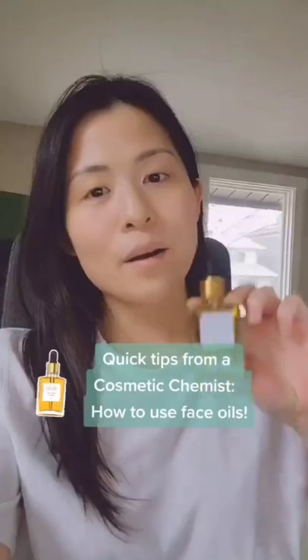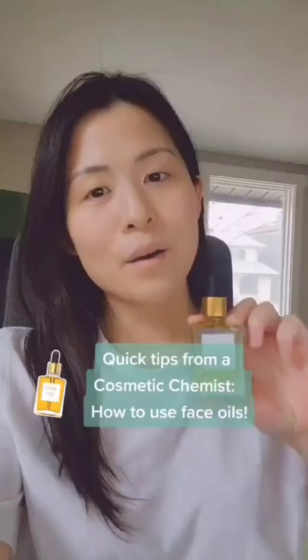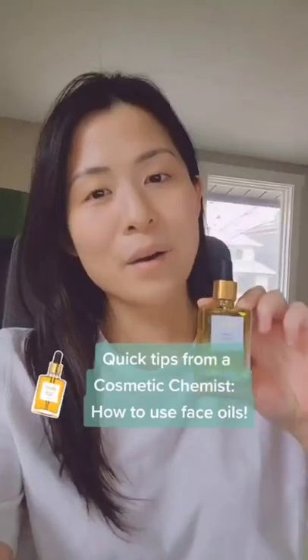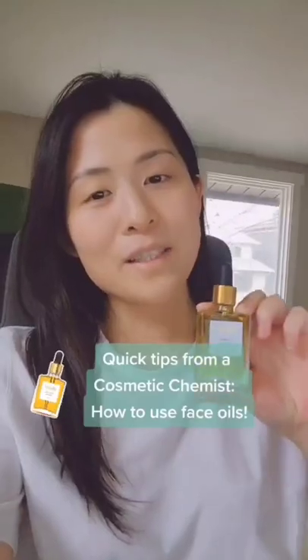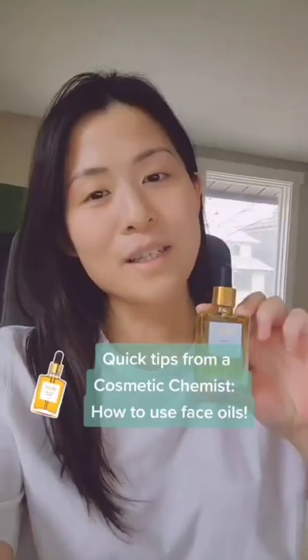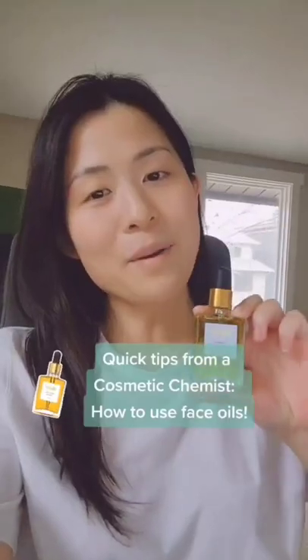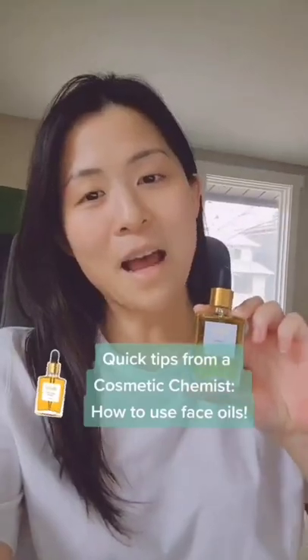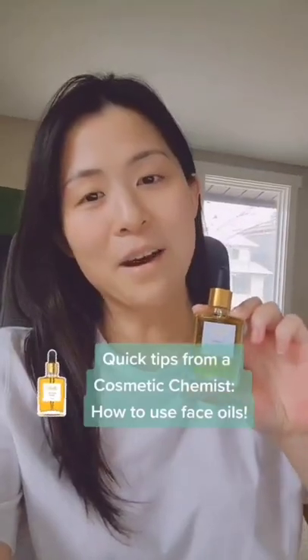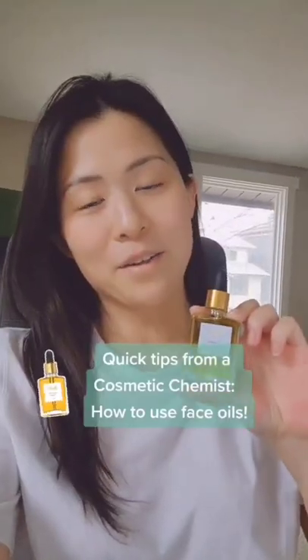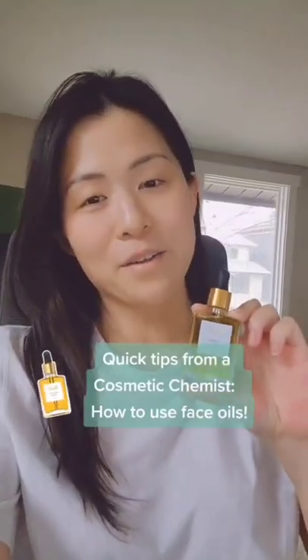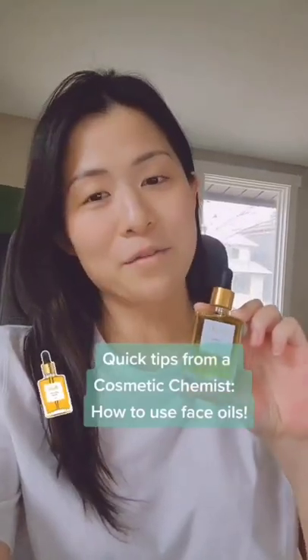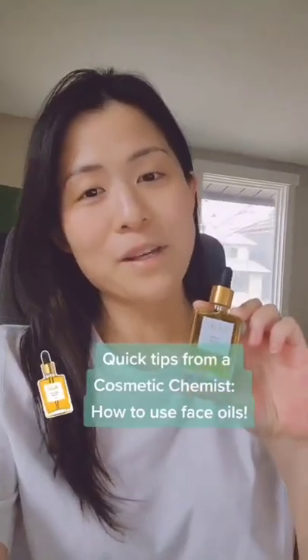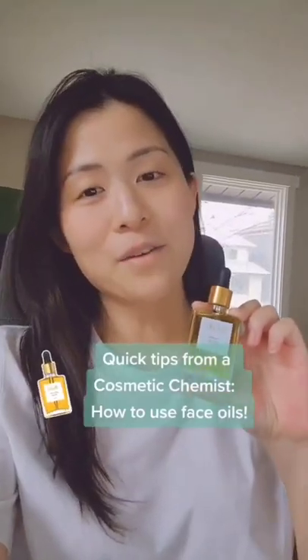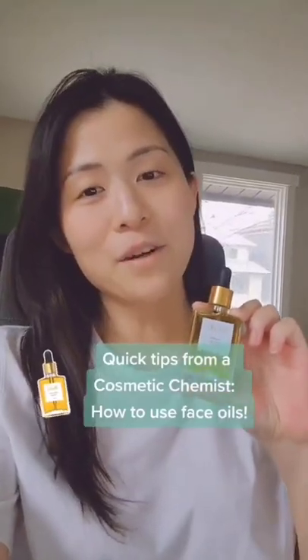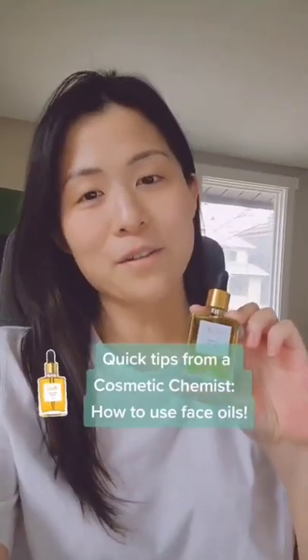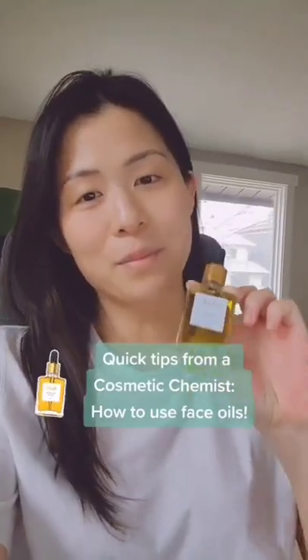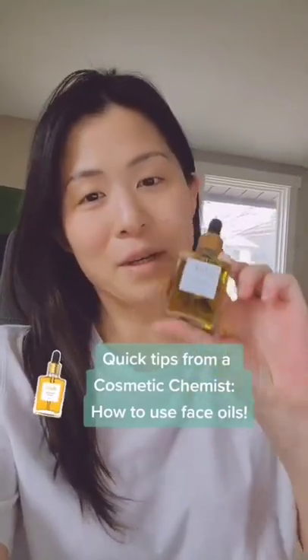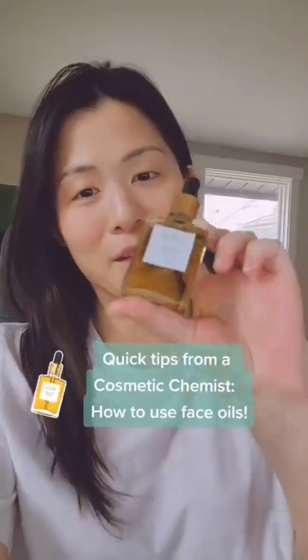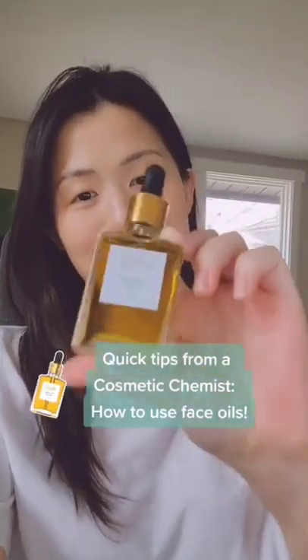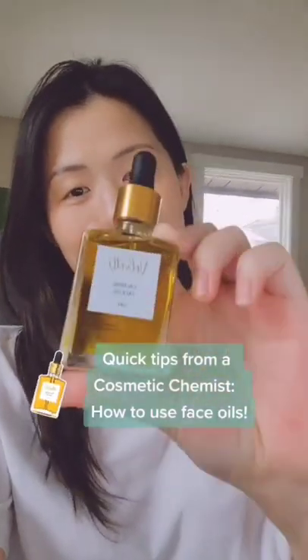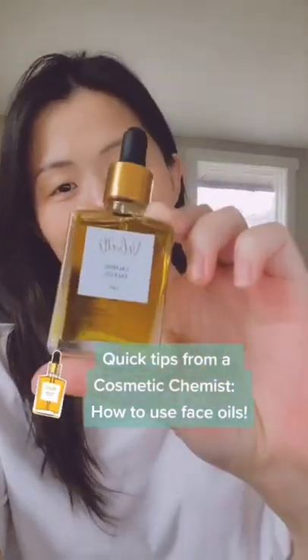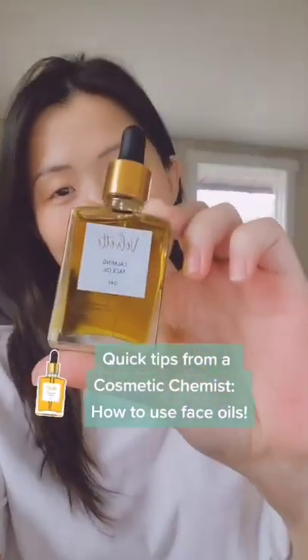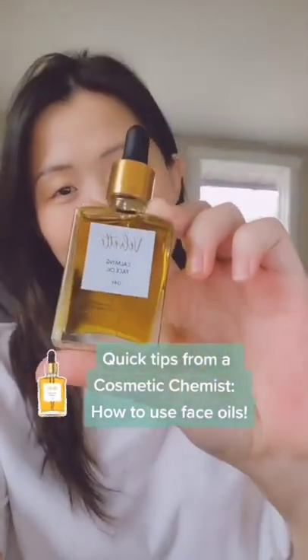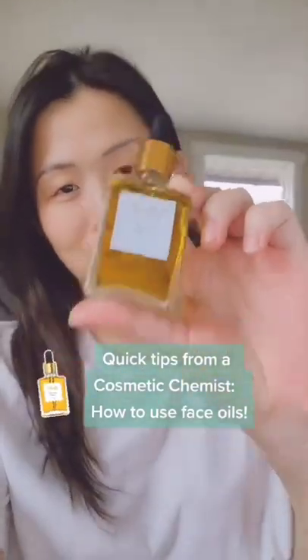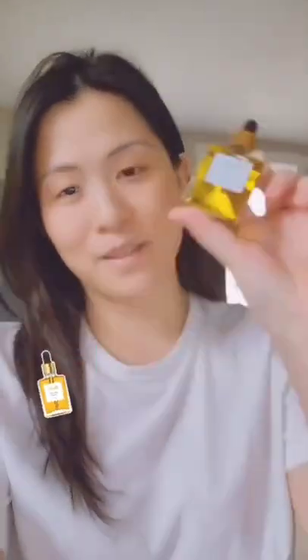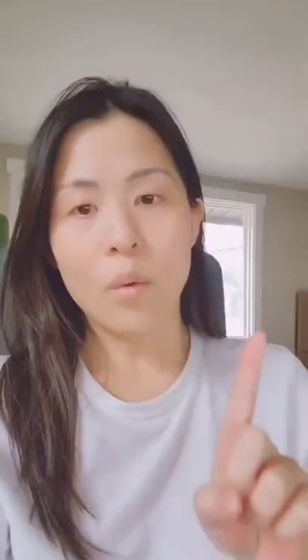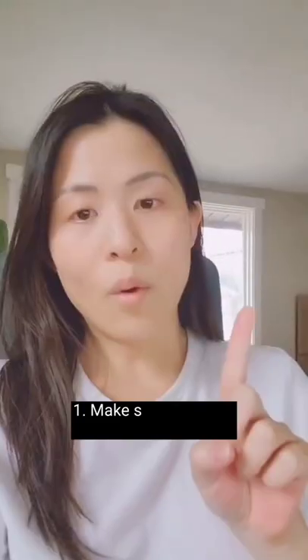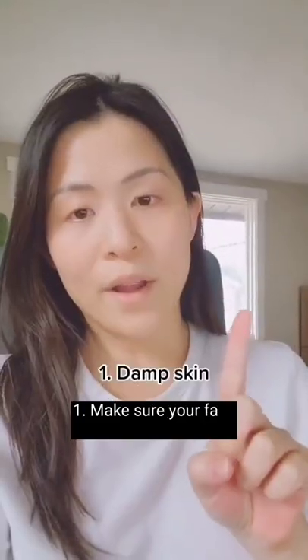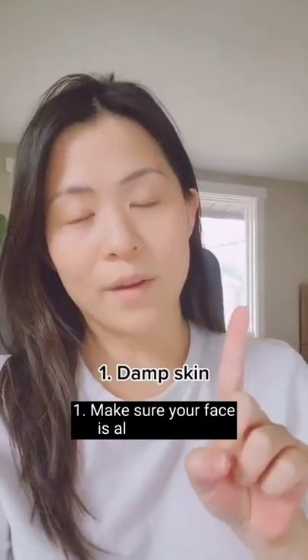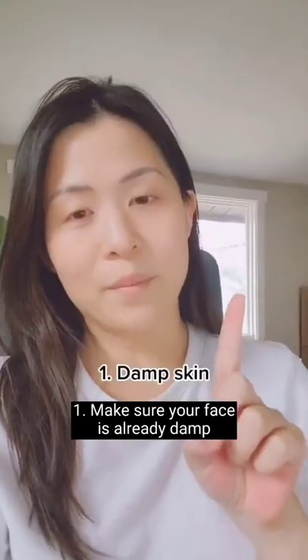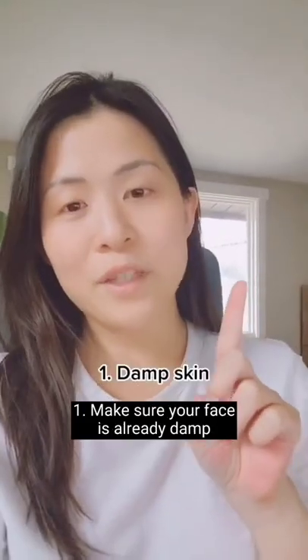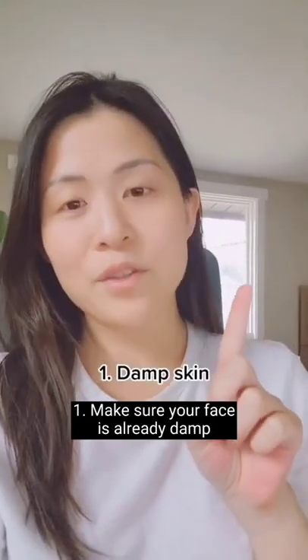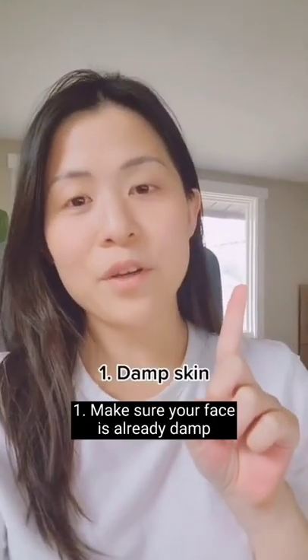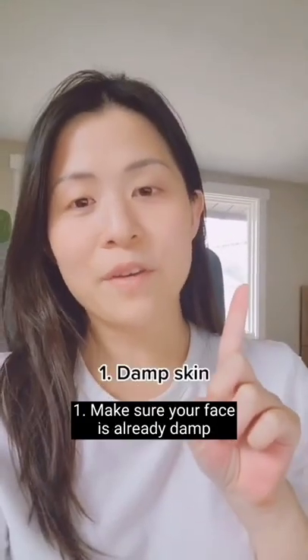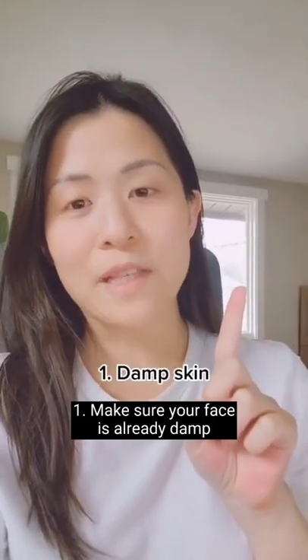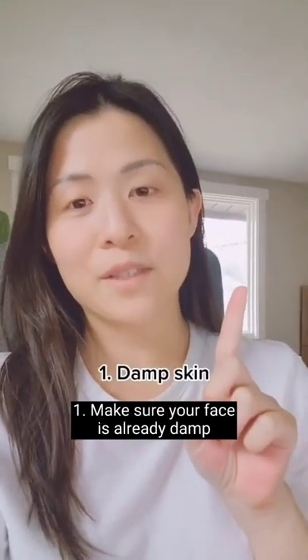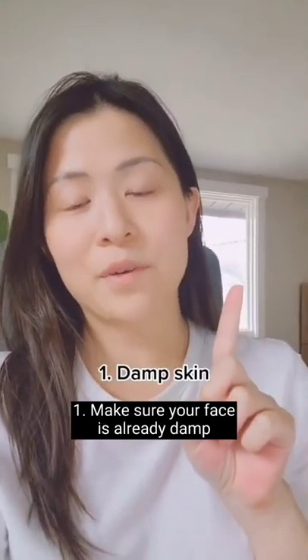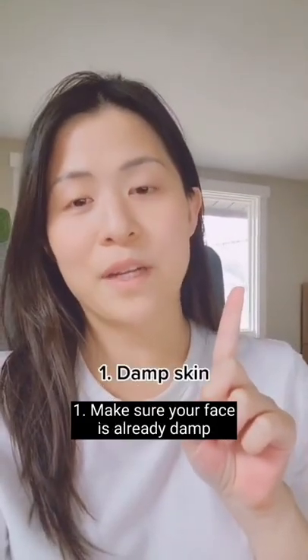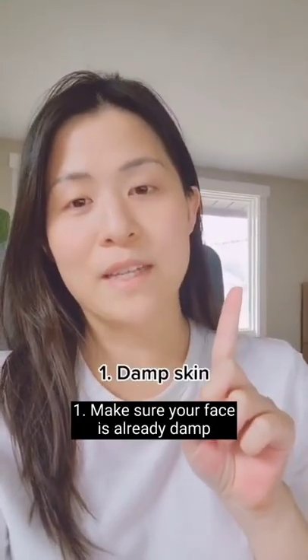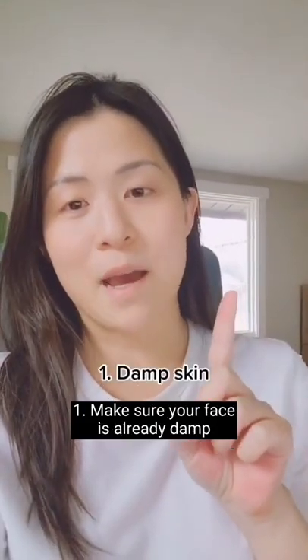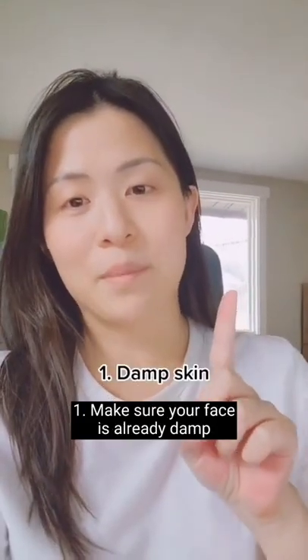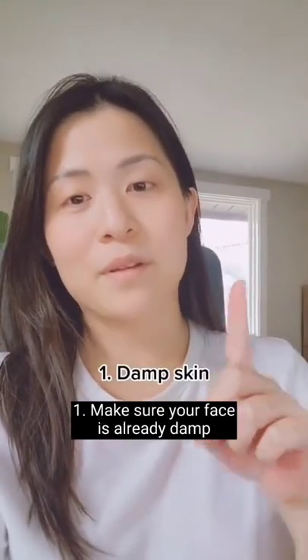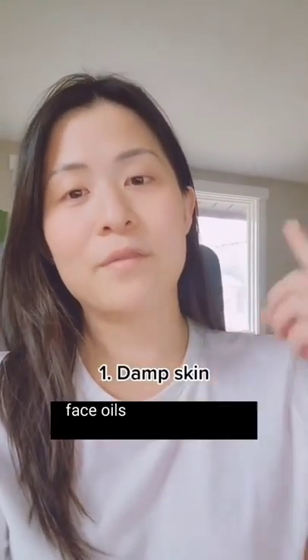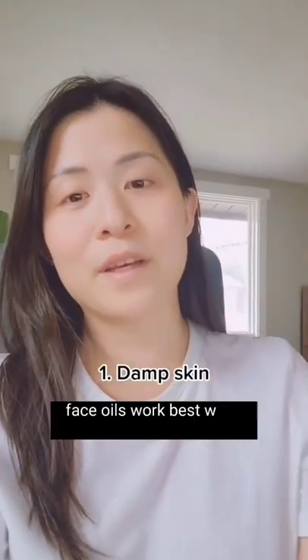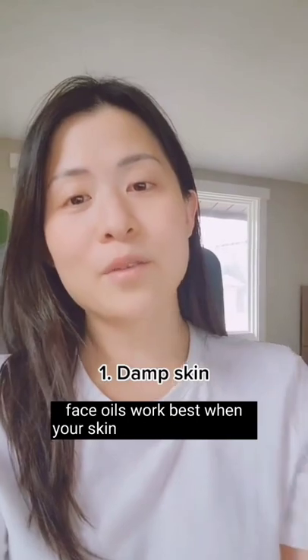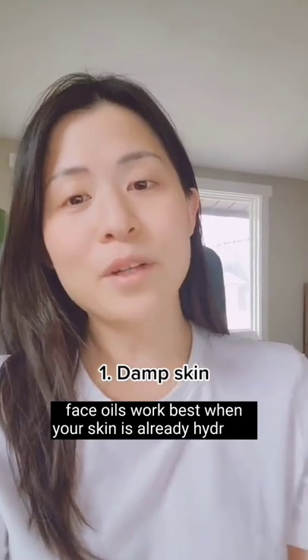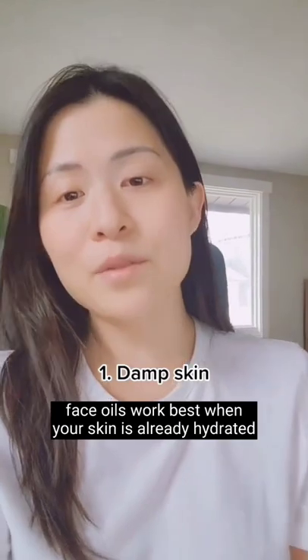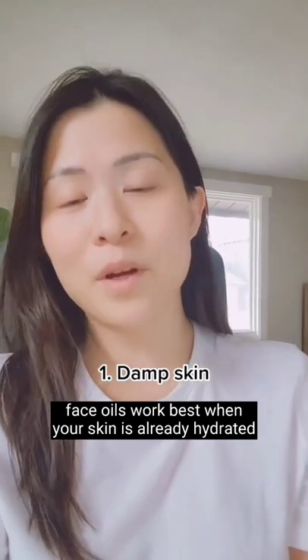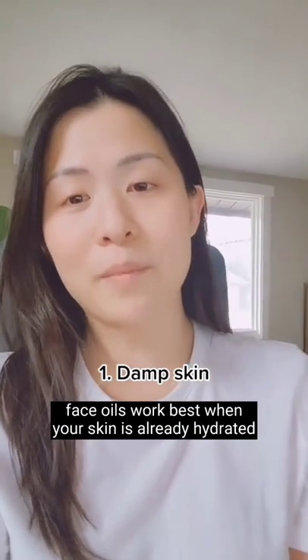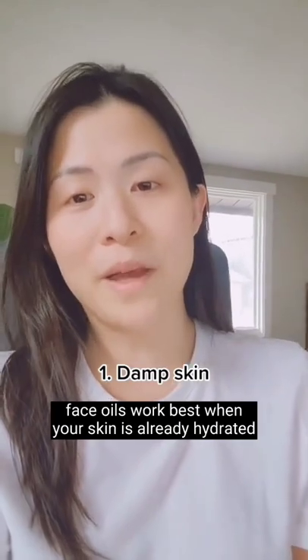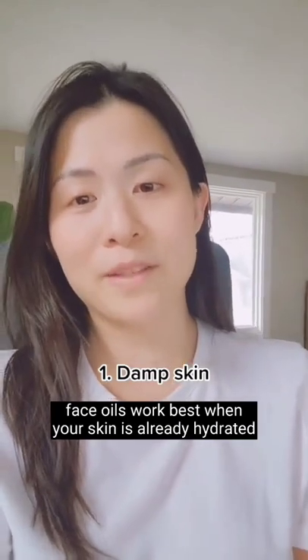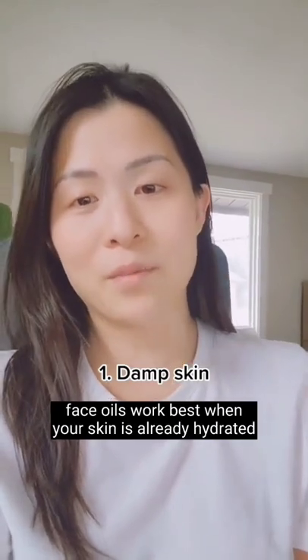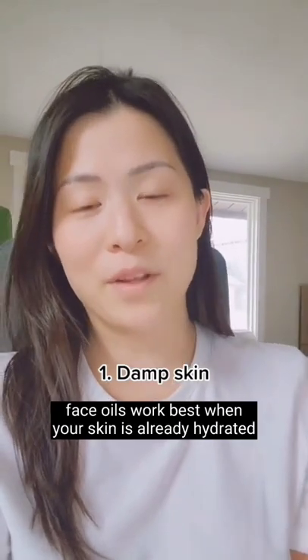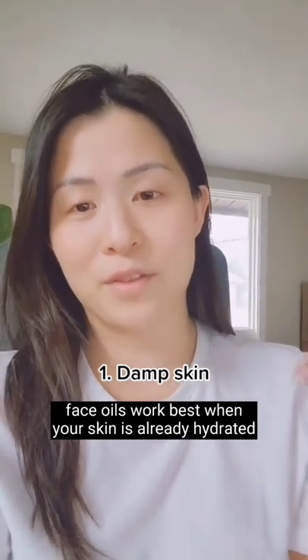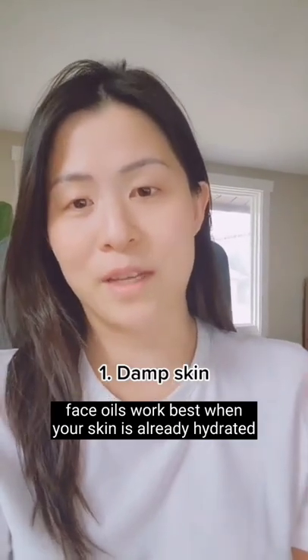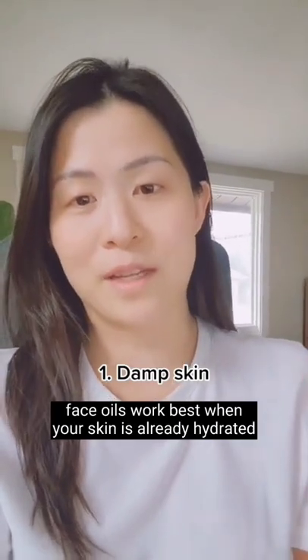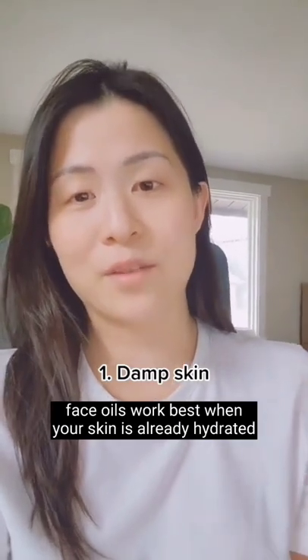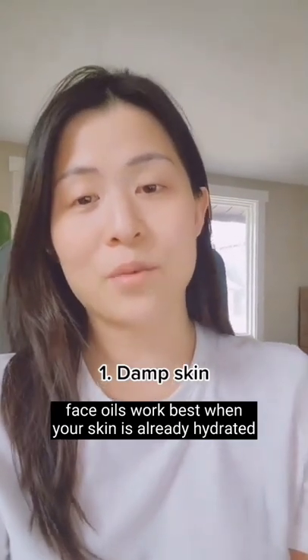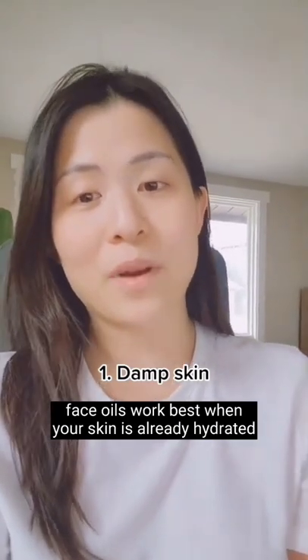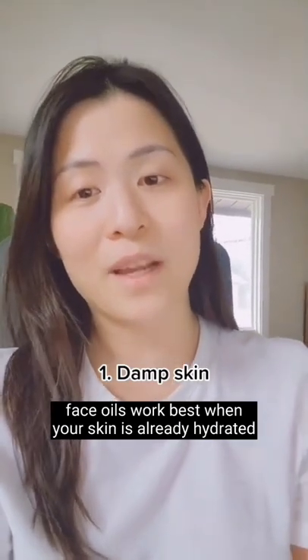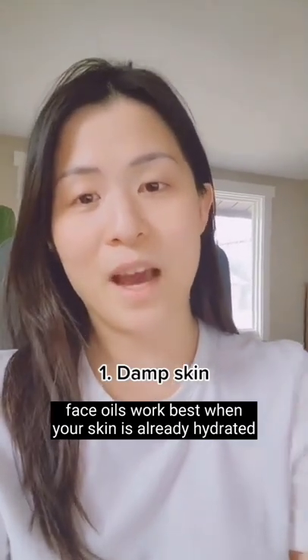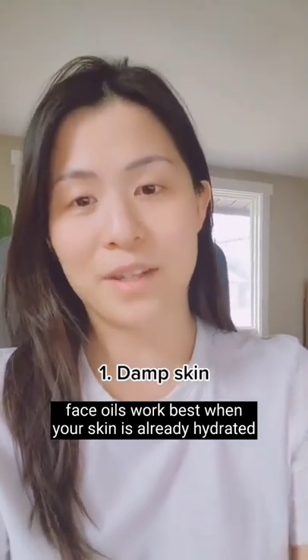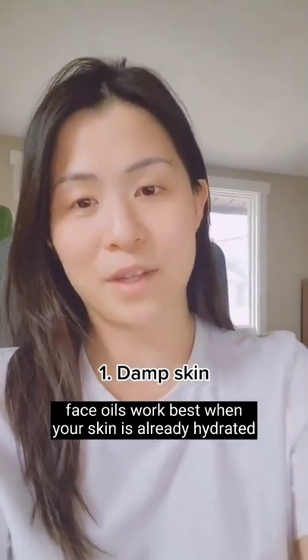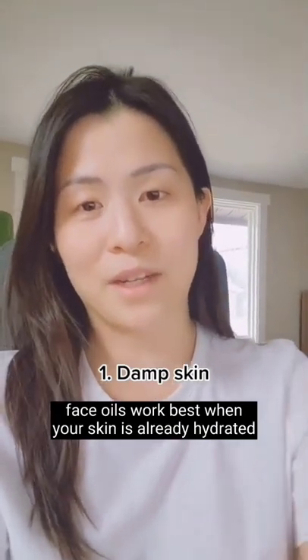Quick tip on how to use face oils from a cosmetic chemist. One, make sure your face is already damp. Face oils work best when your skin is already hydrated.